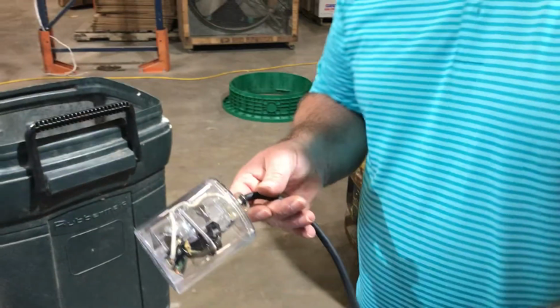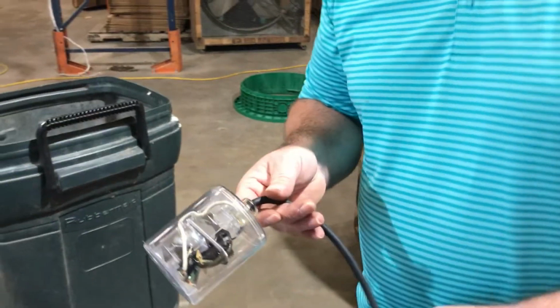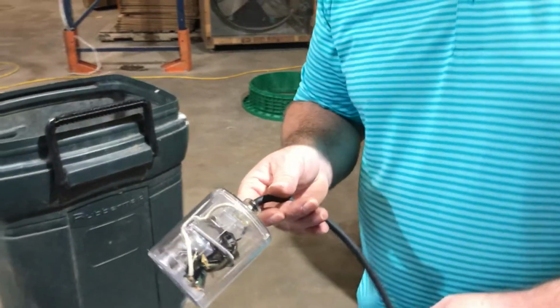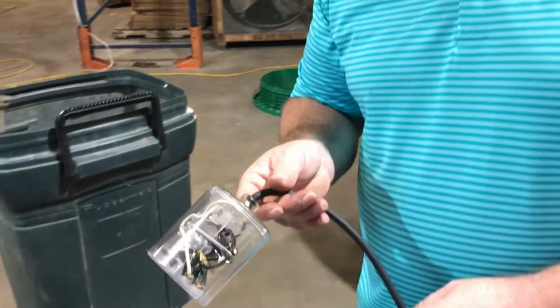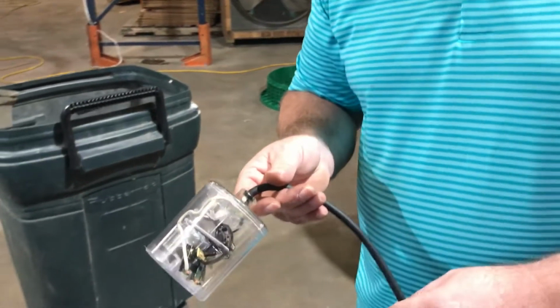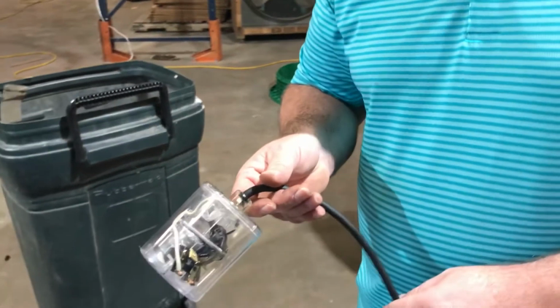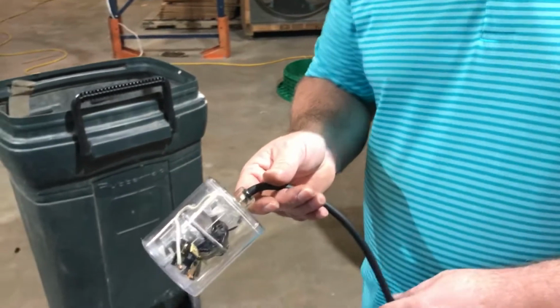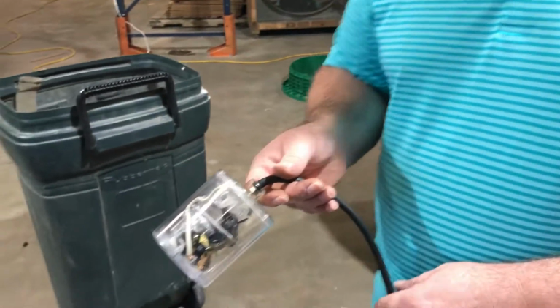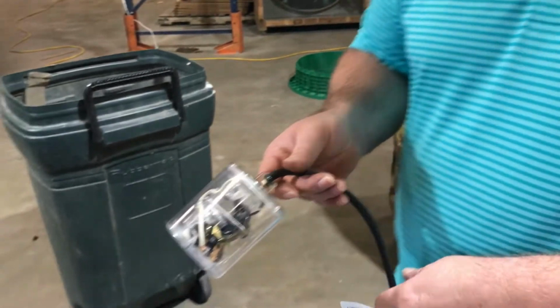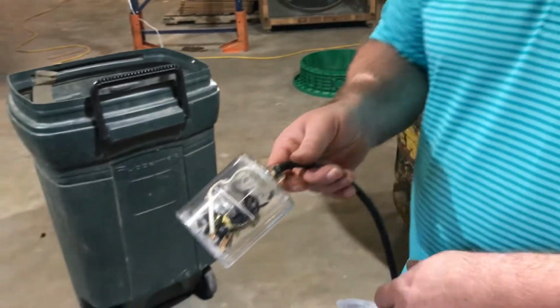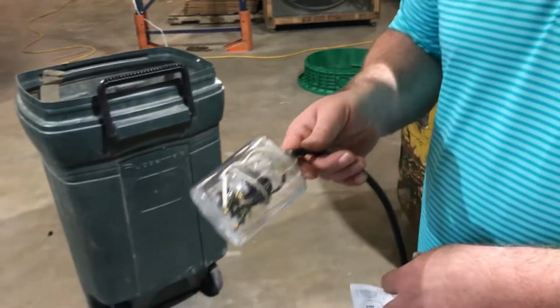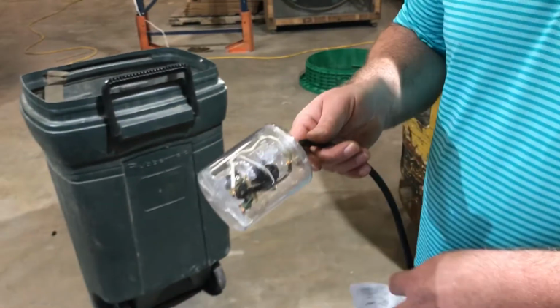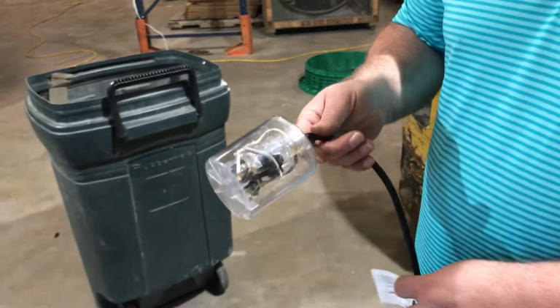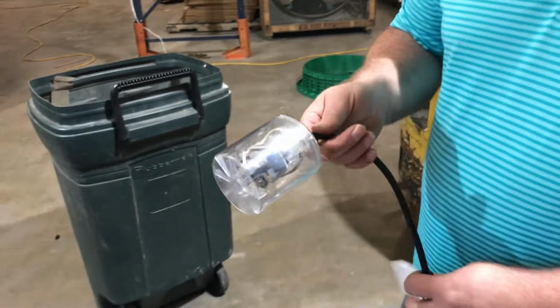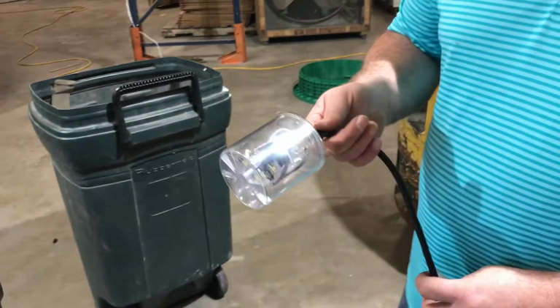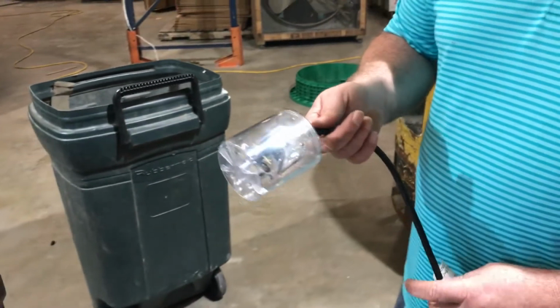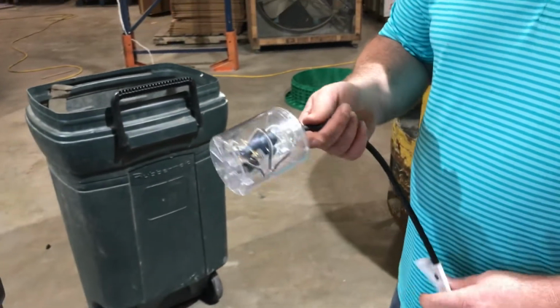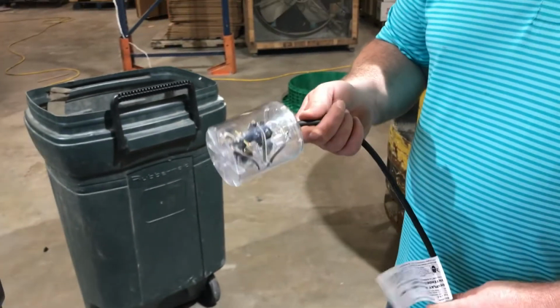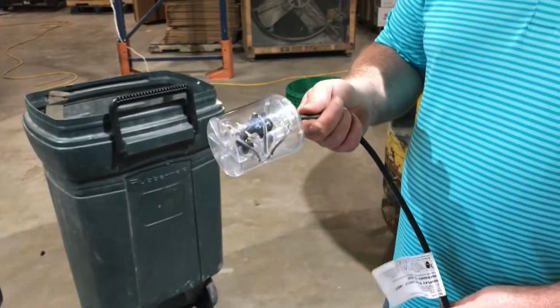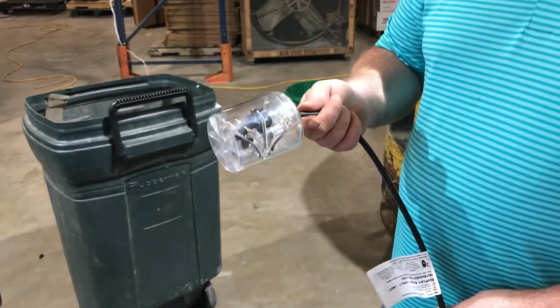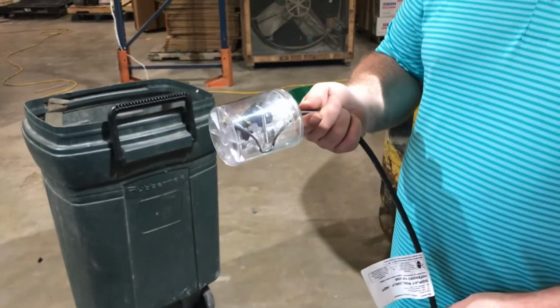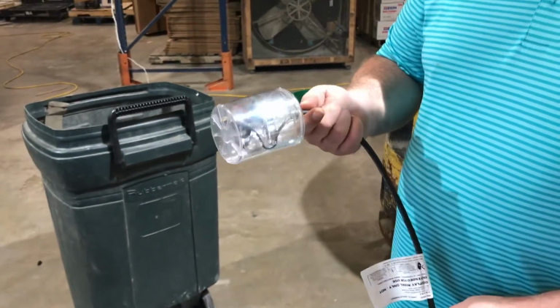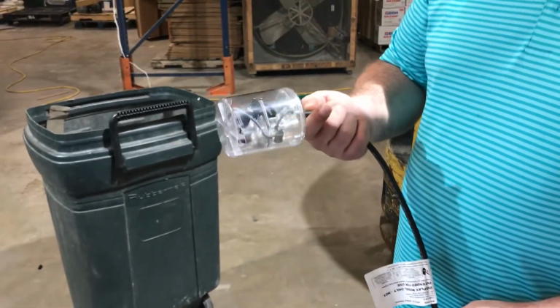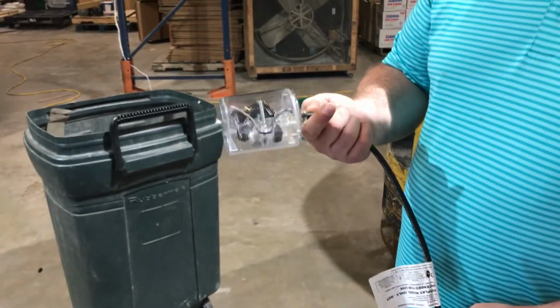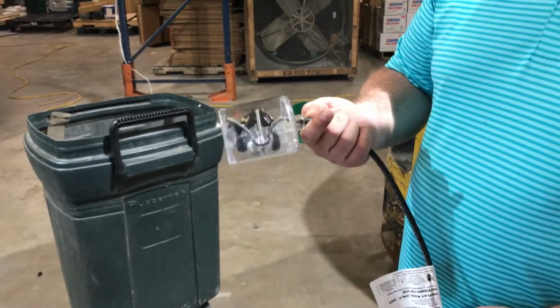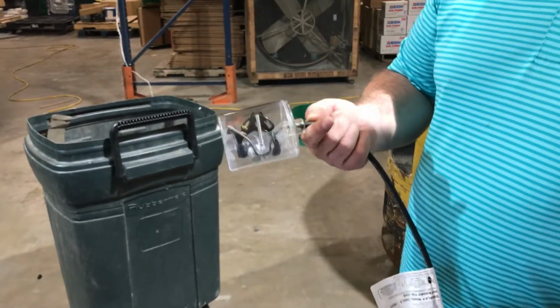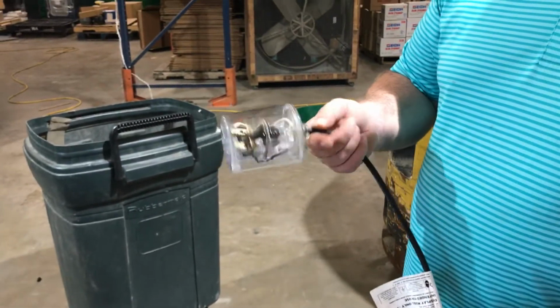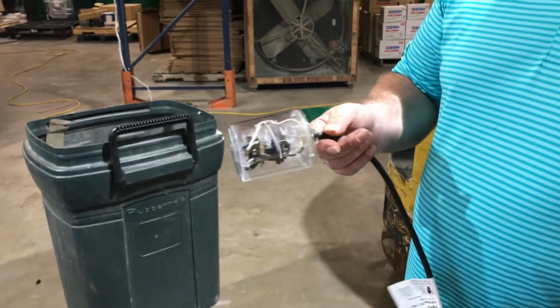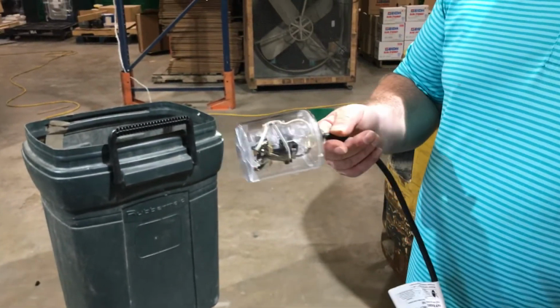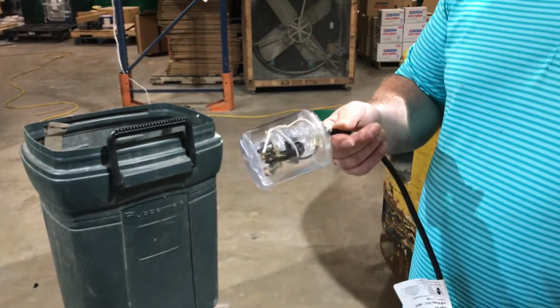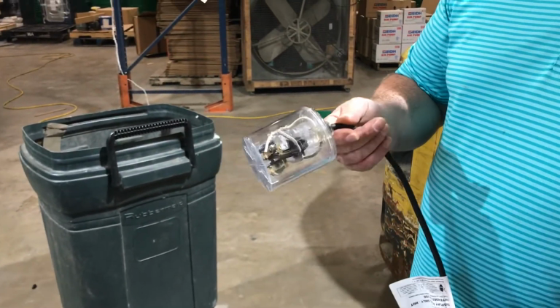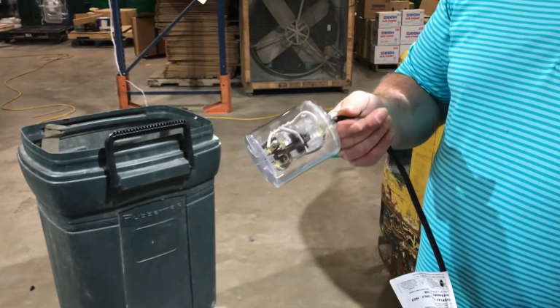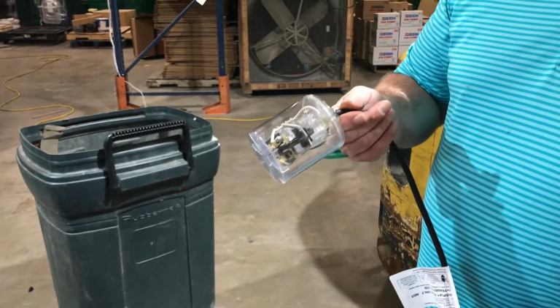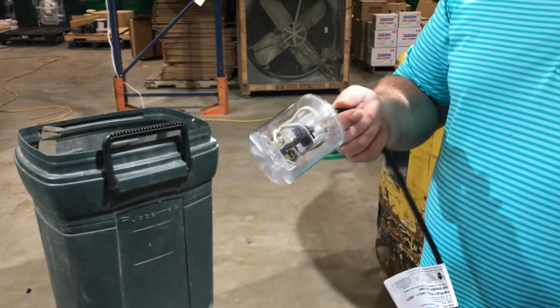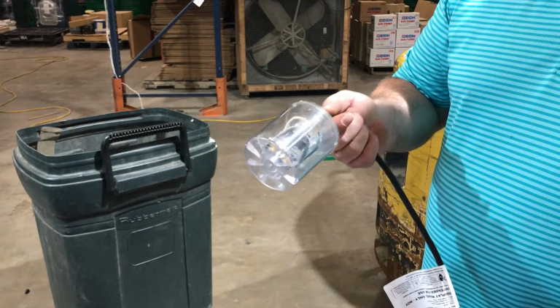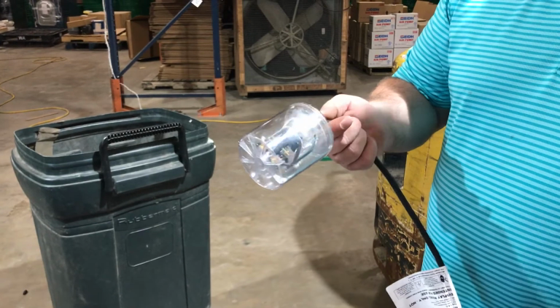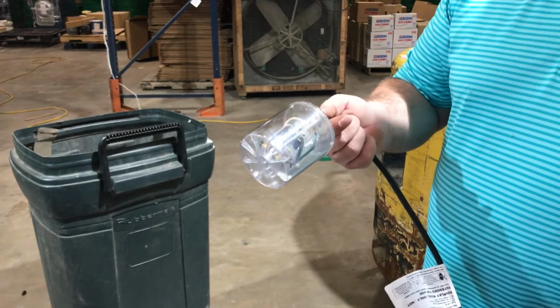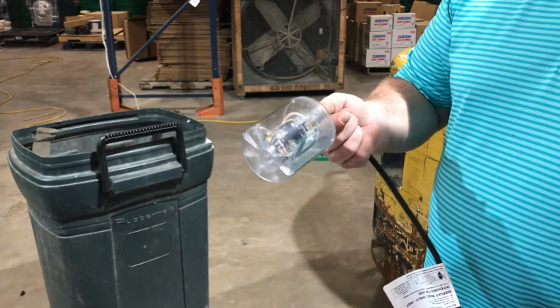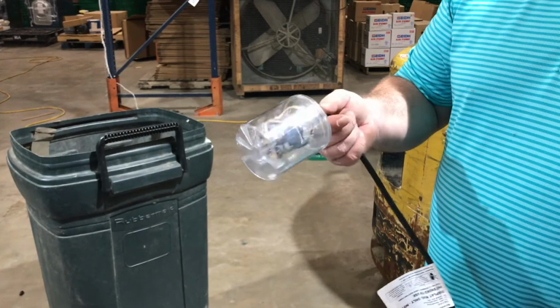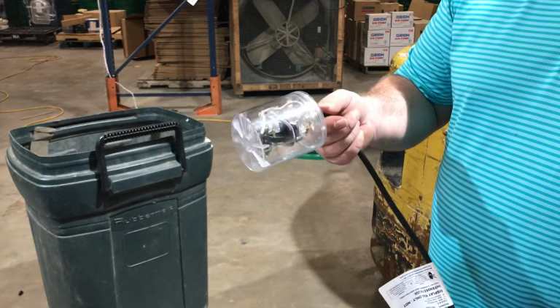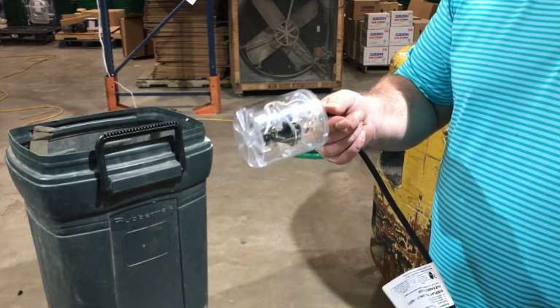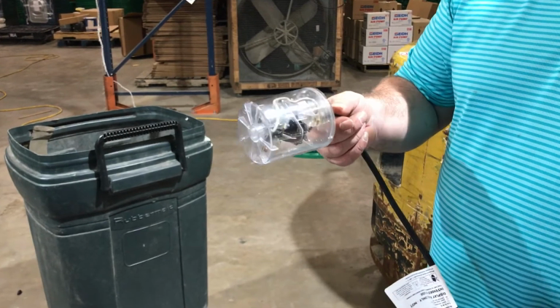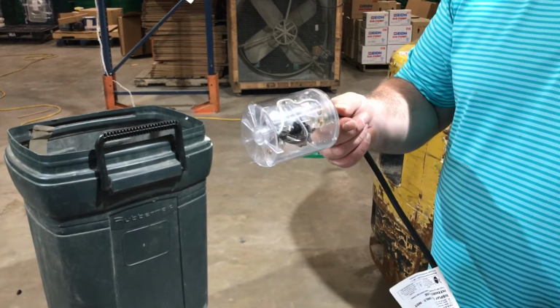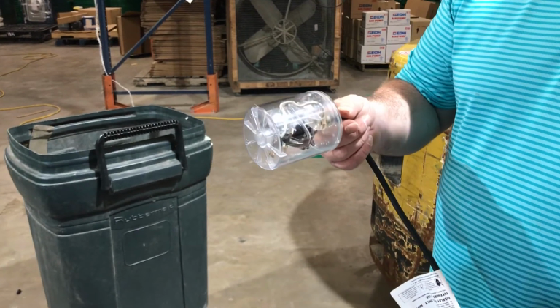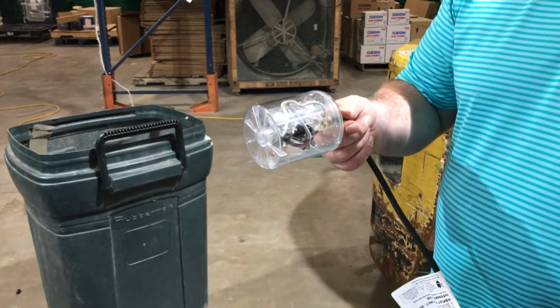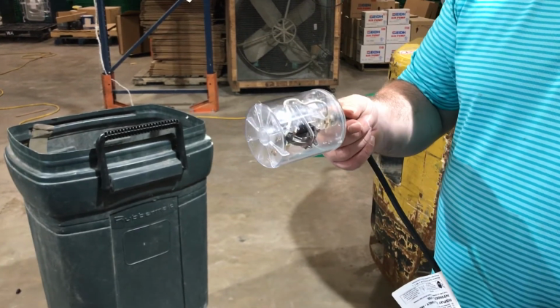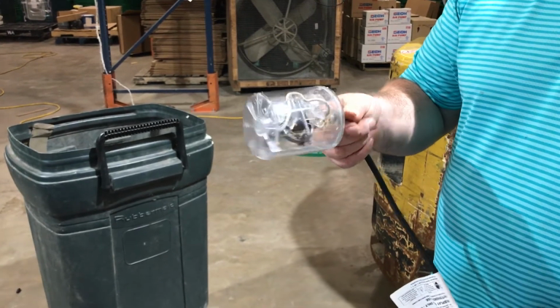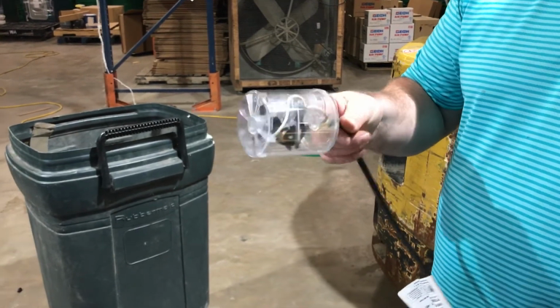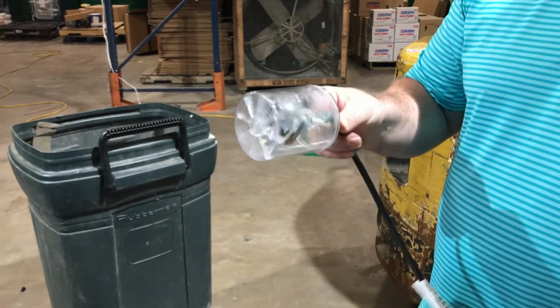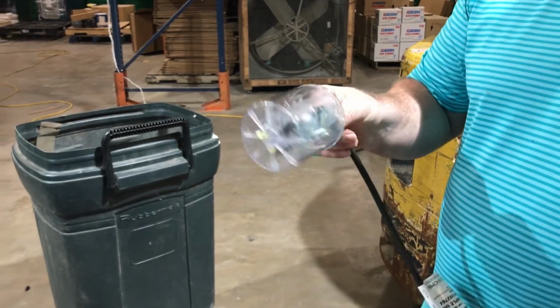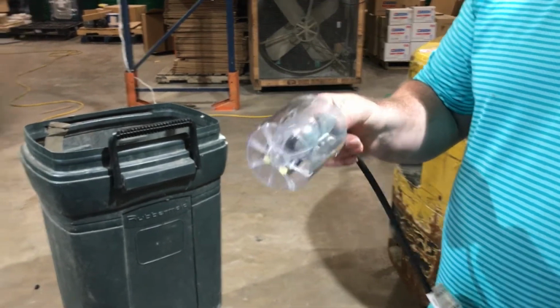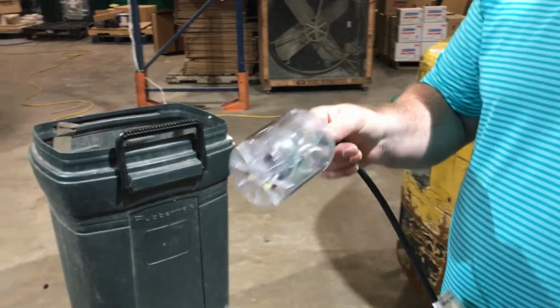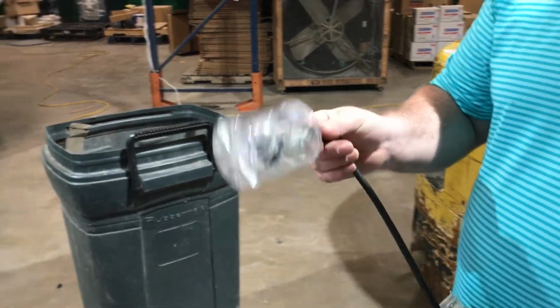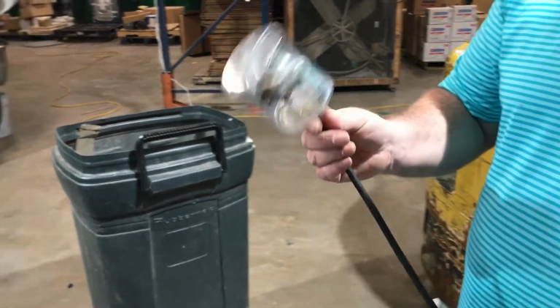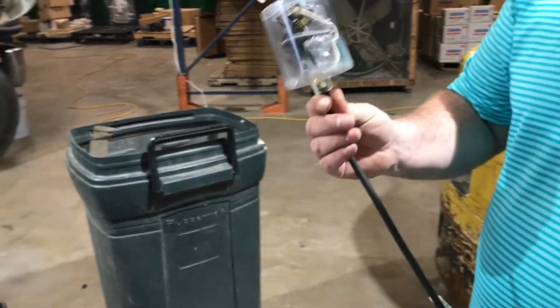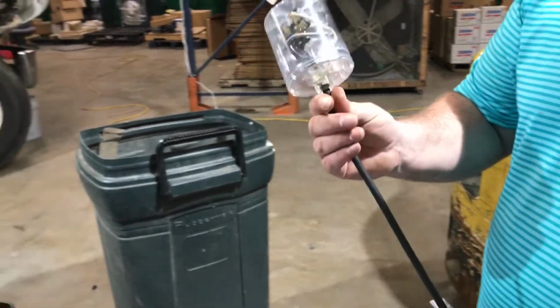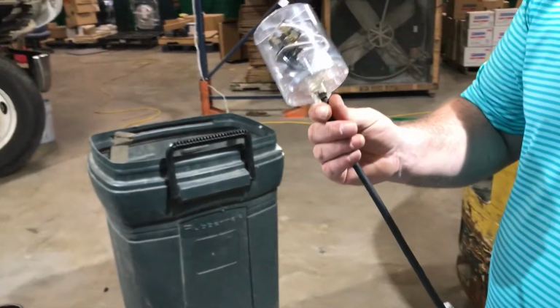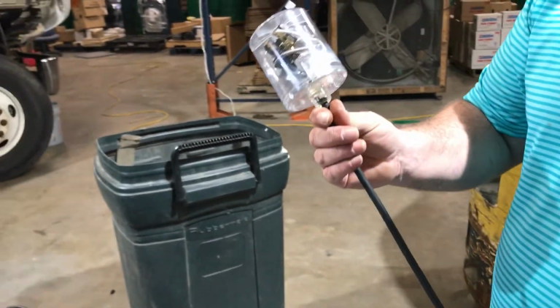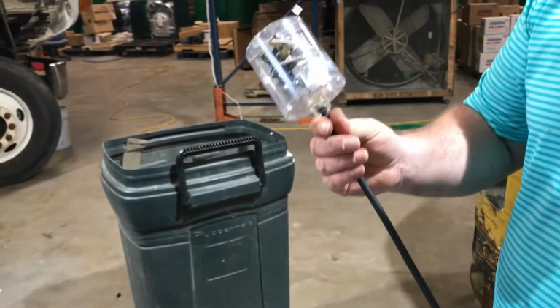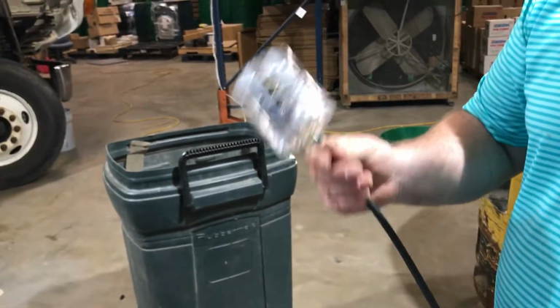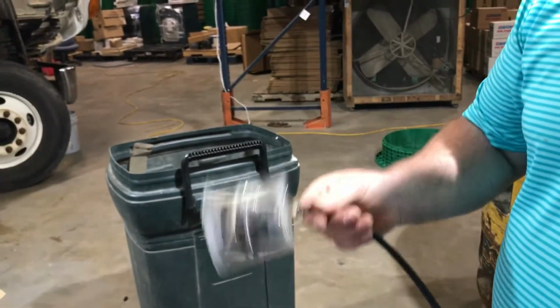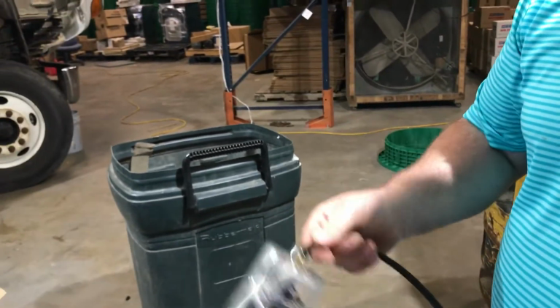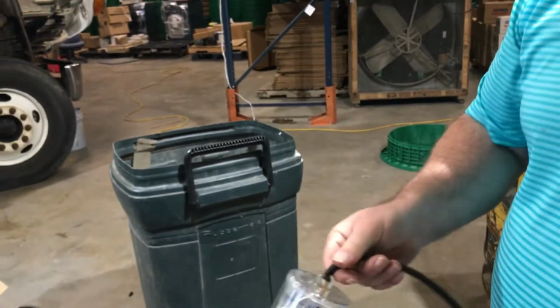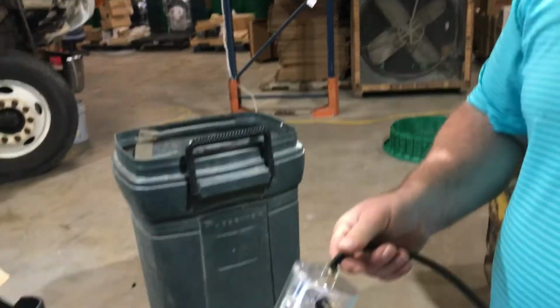Hope you have a good day. This is Adam with Wholesale Septic. If you need float switches go to WholesaleSepticSupply.com and we've got them for you. Bye.